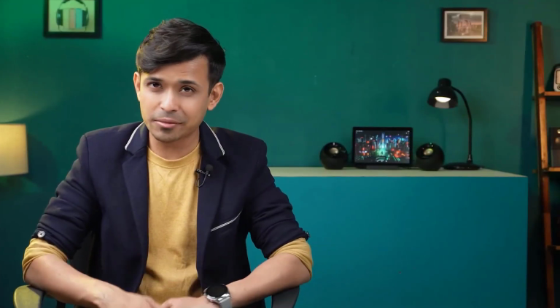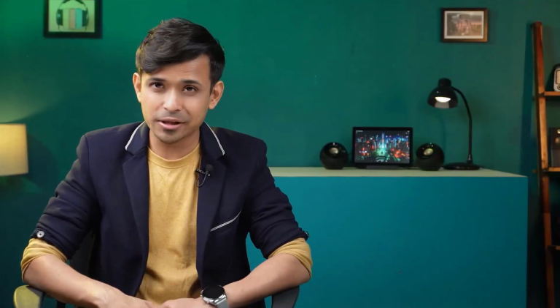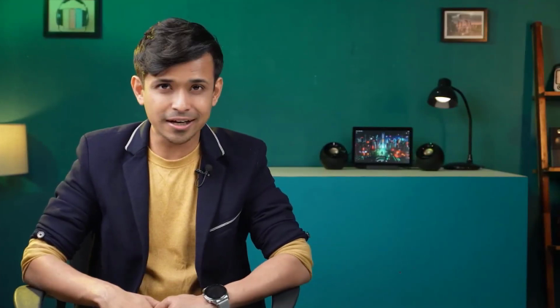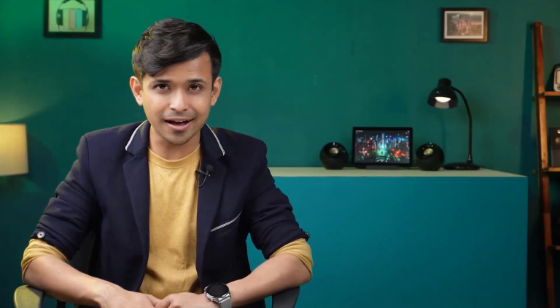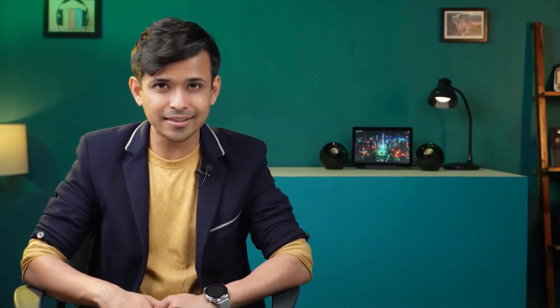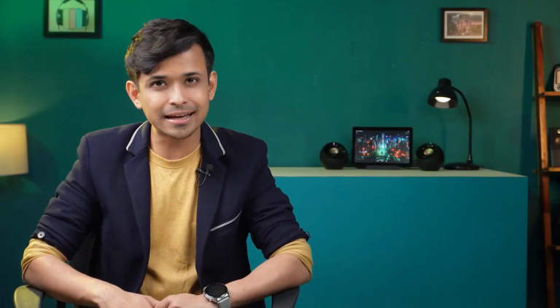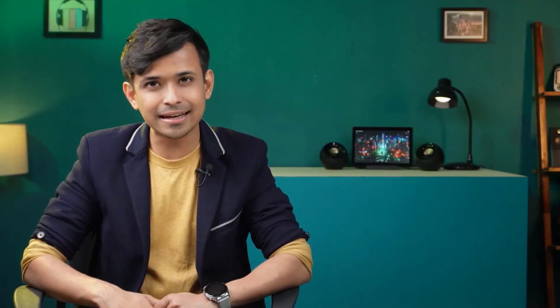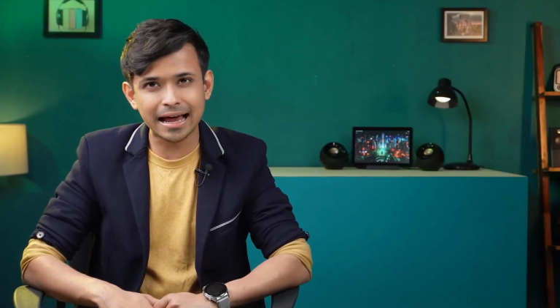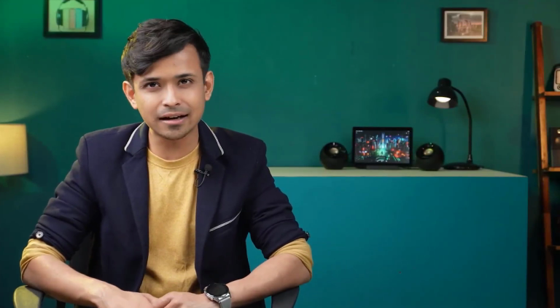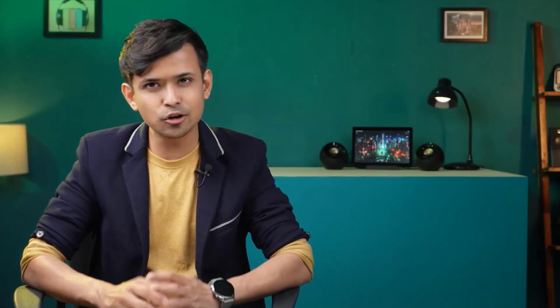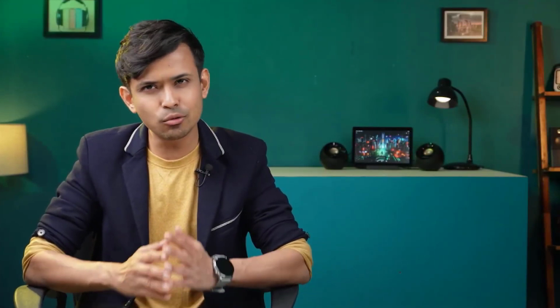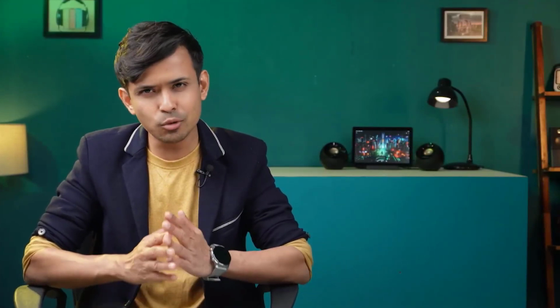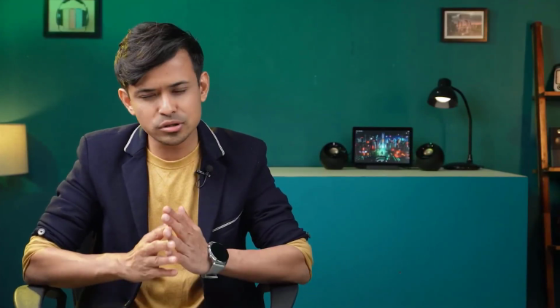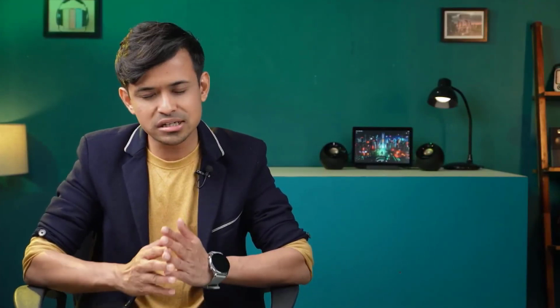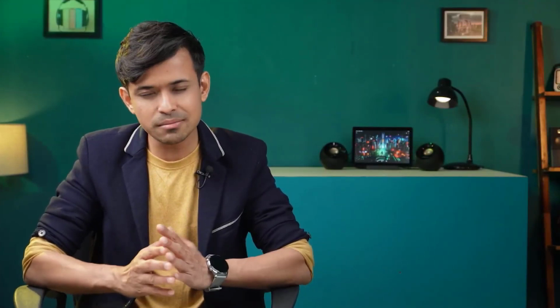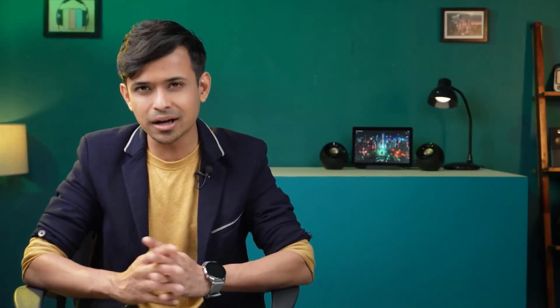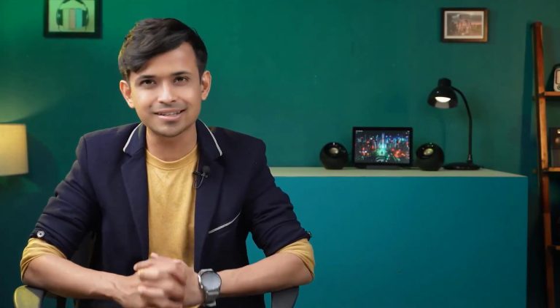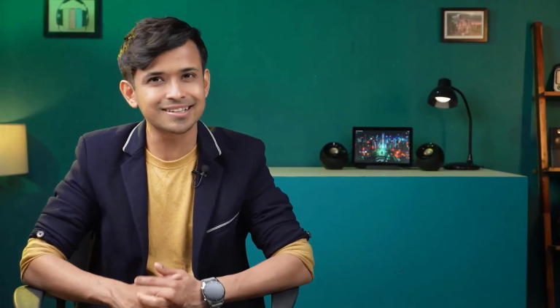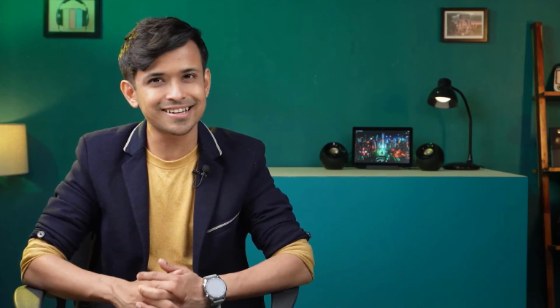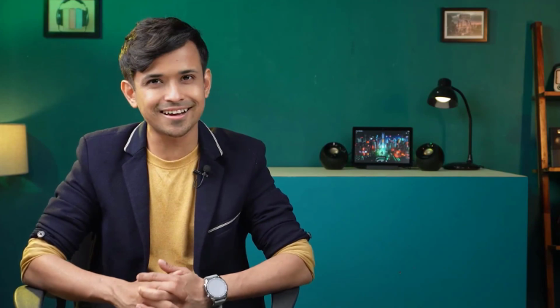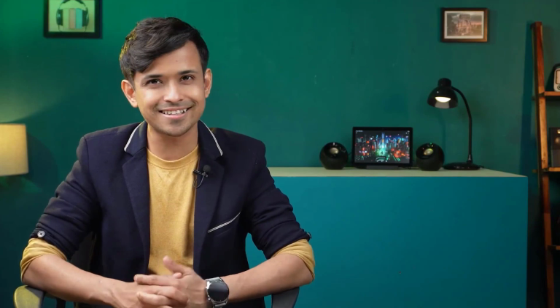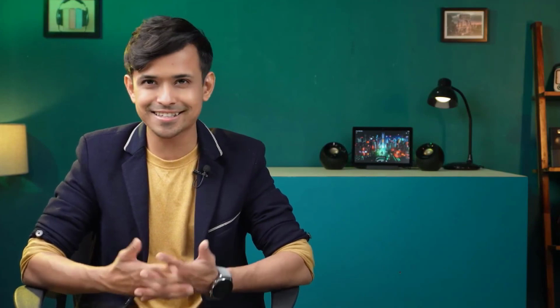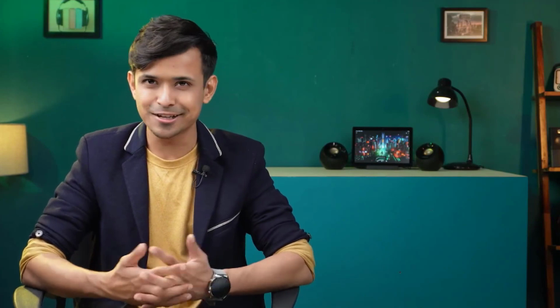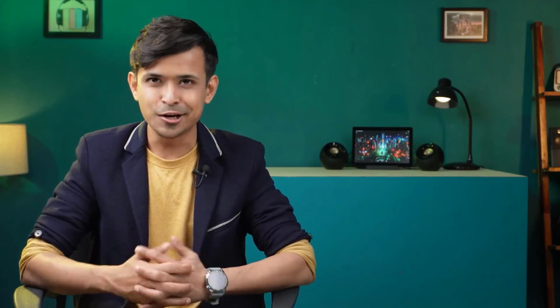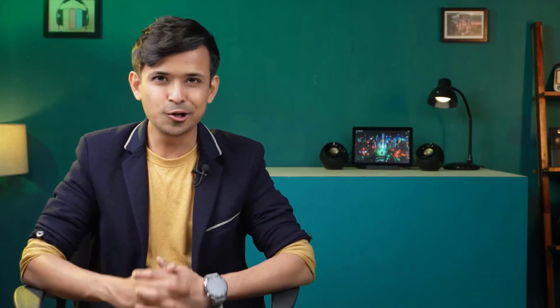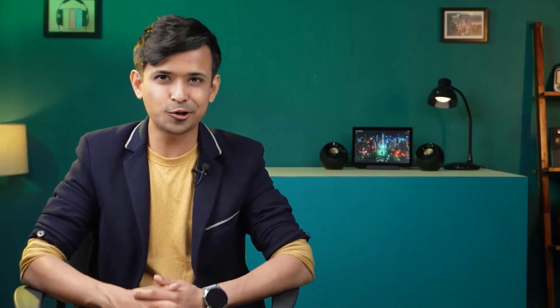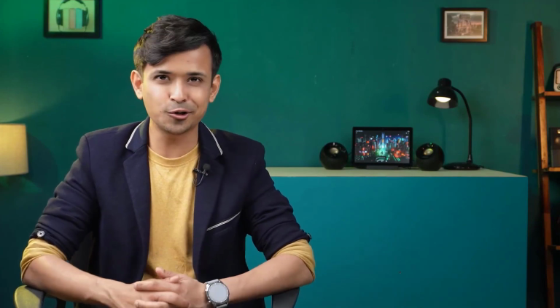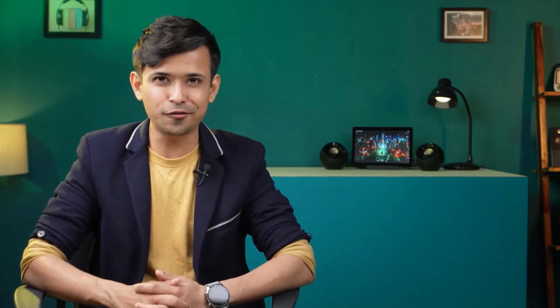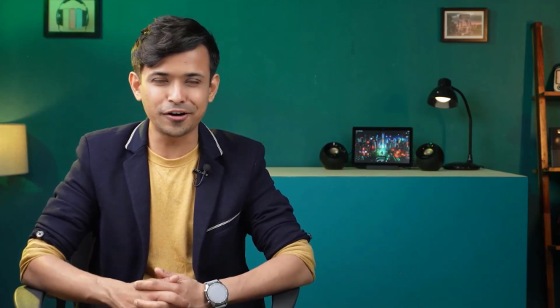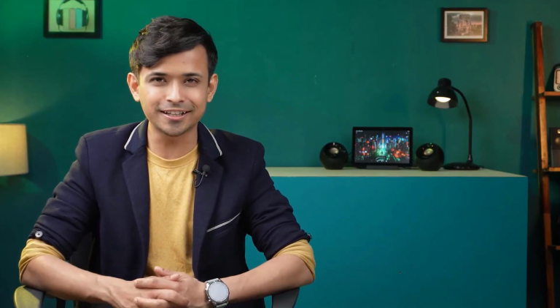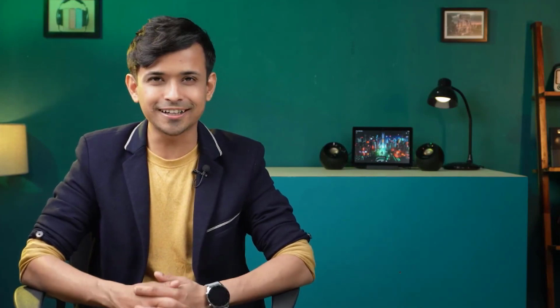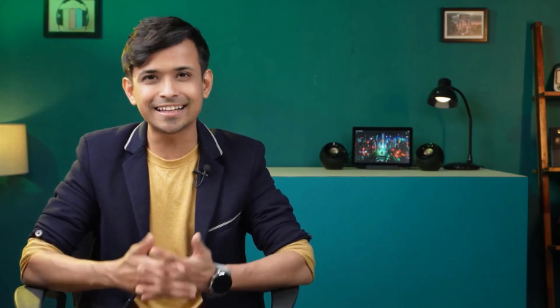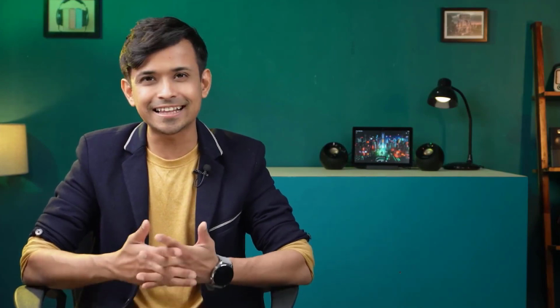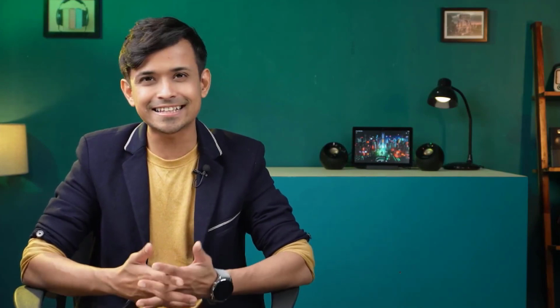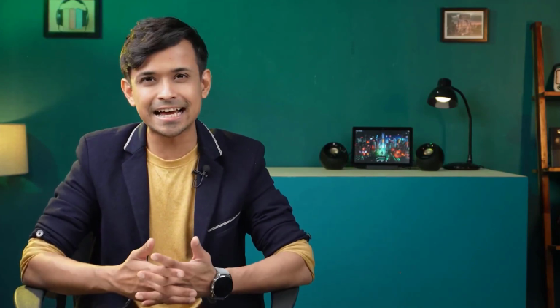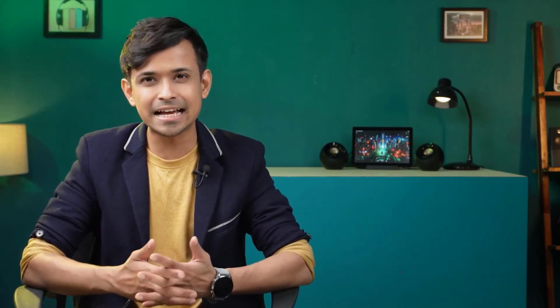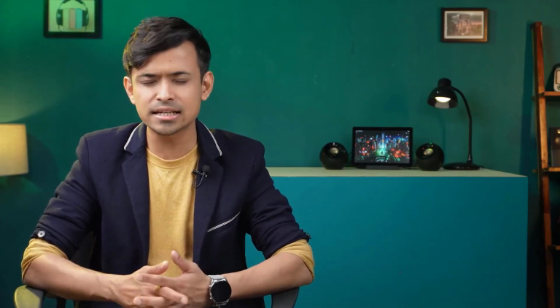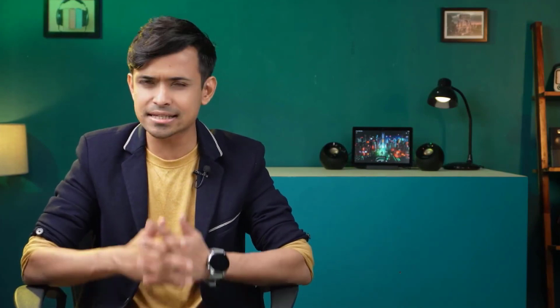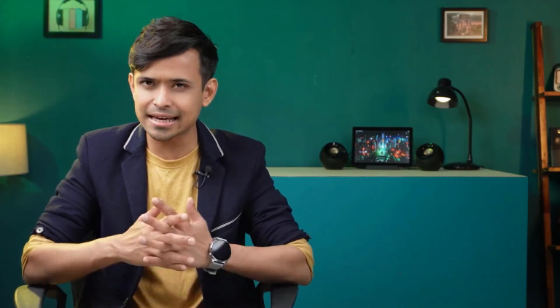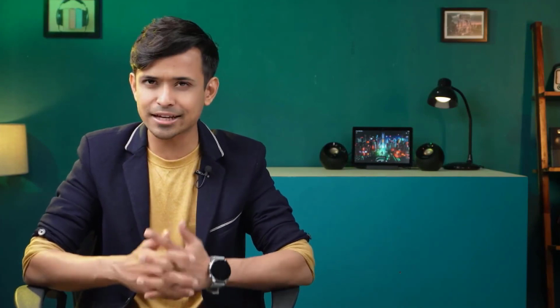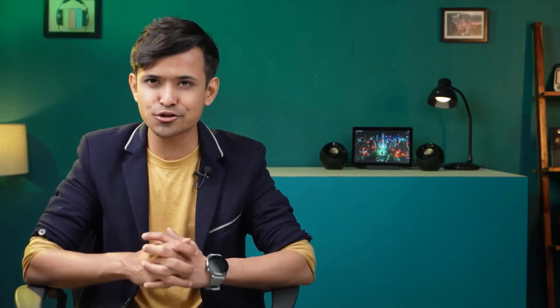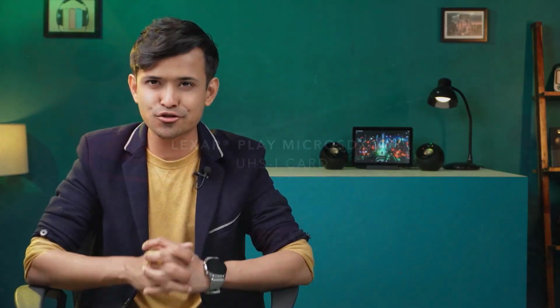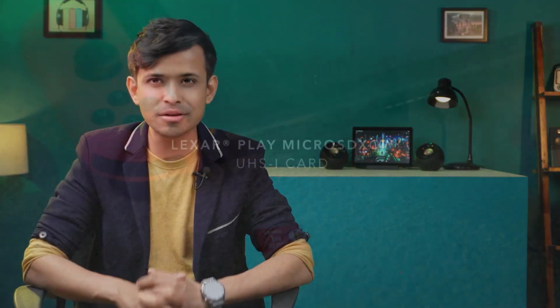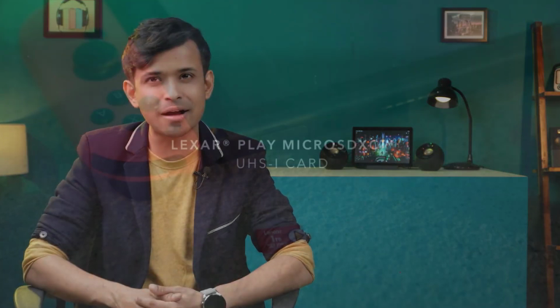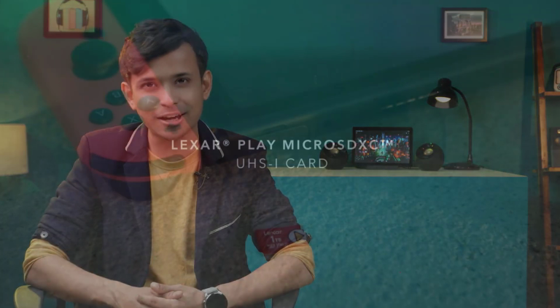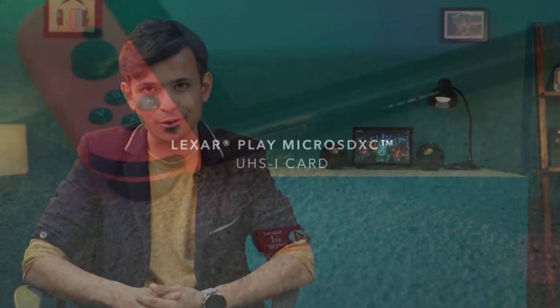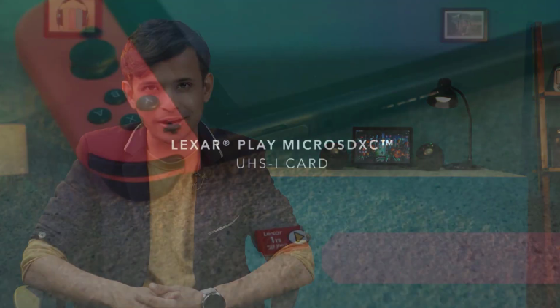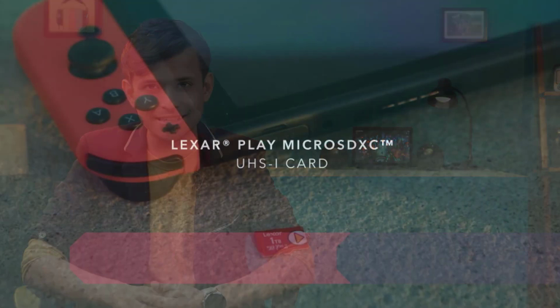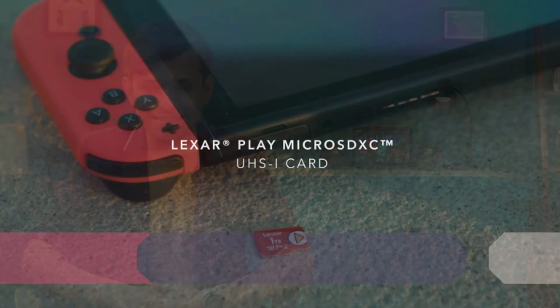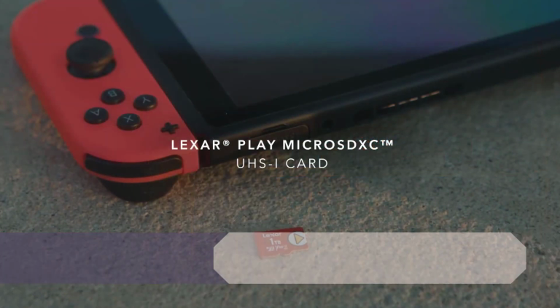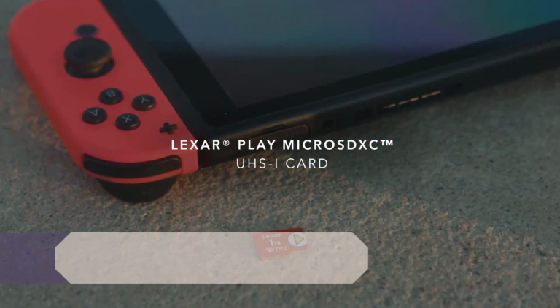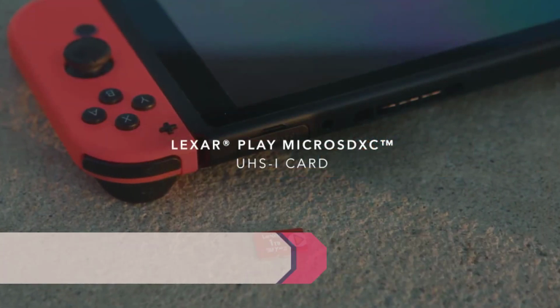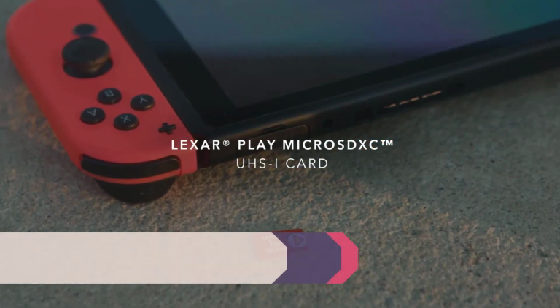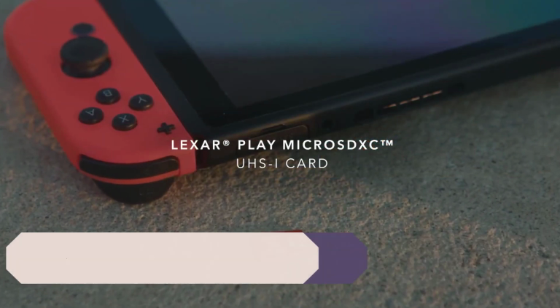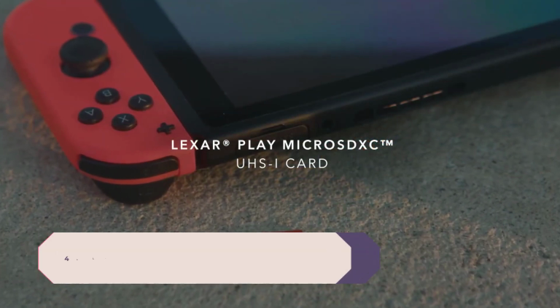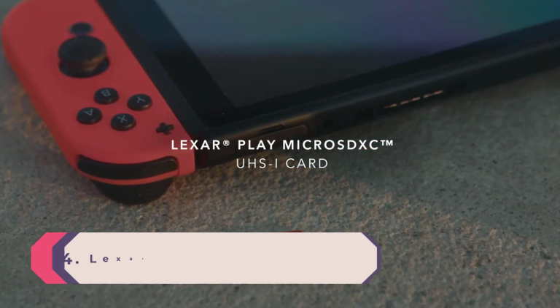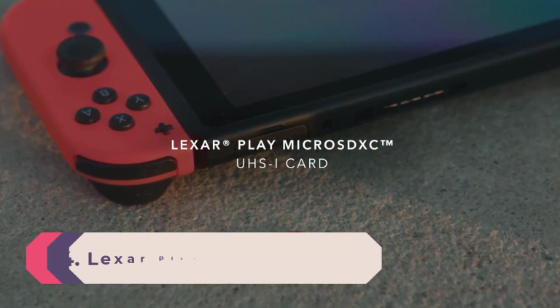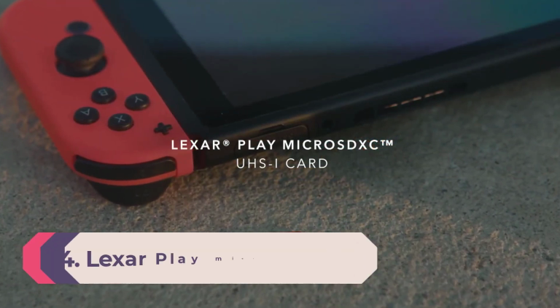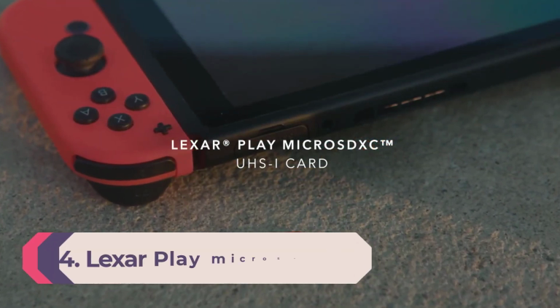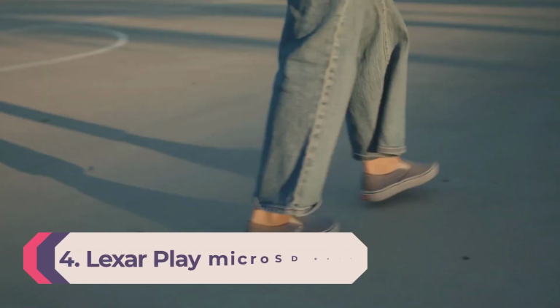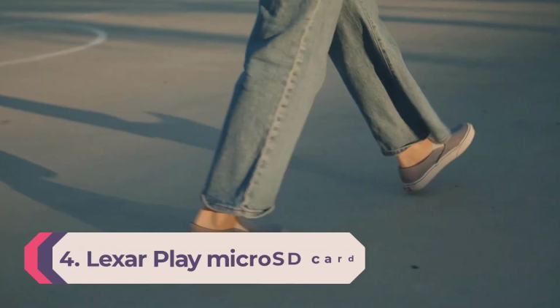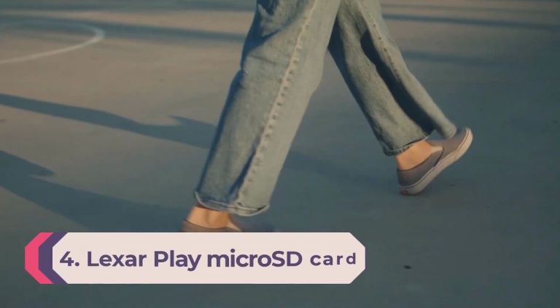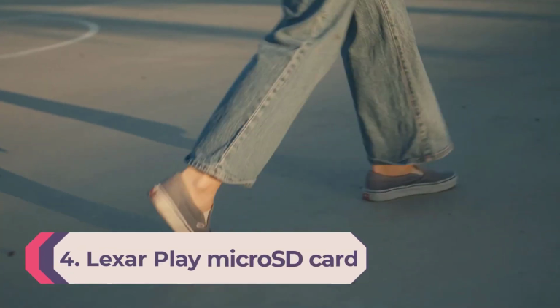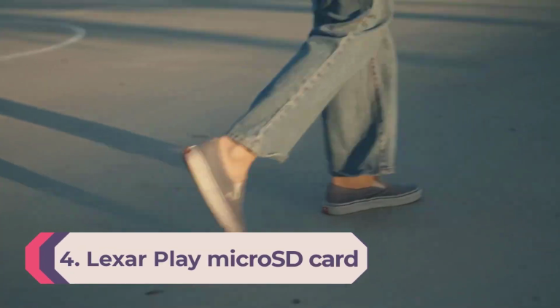It's so versatile you can even use it with camera drones, and of course this type of micro SD card can be used to boost storage in your smartphone.